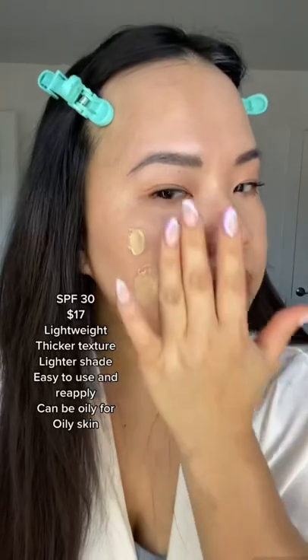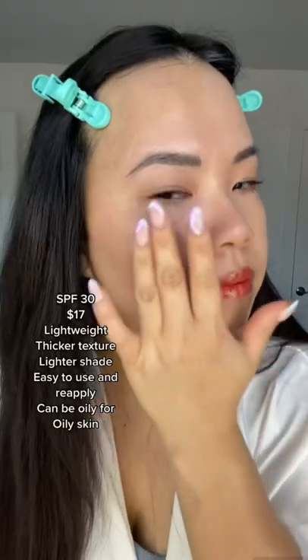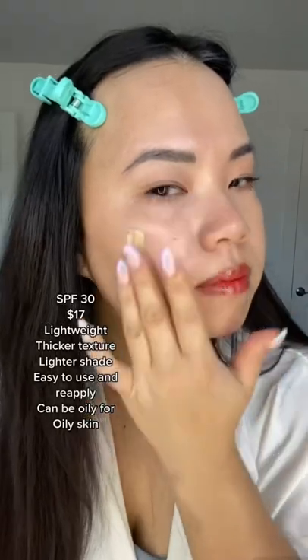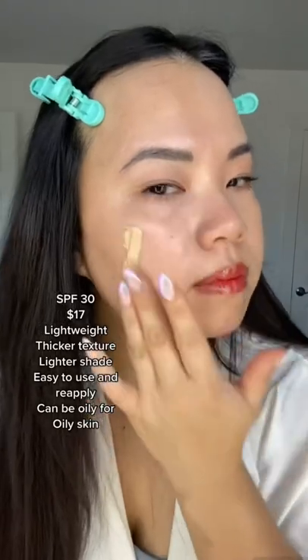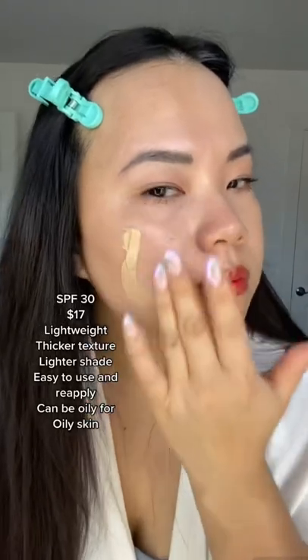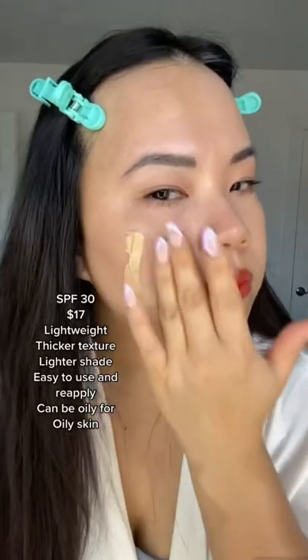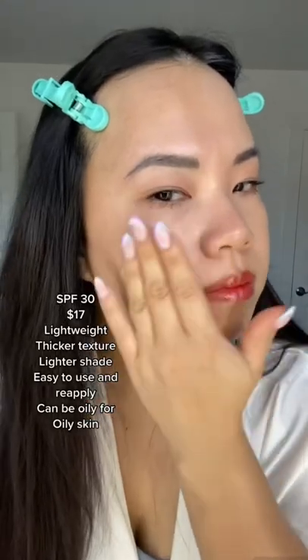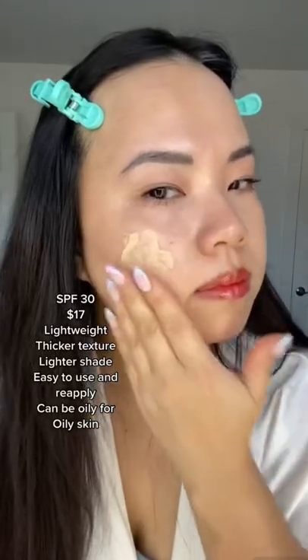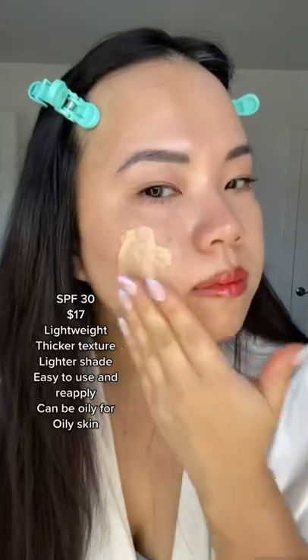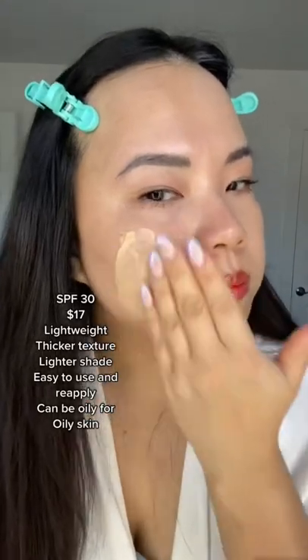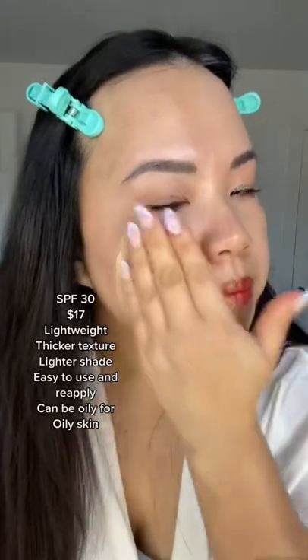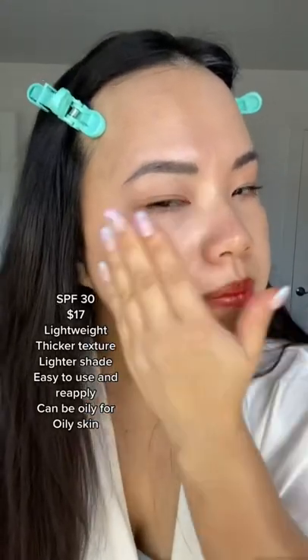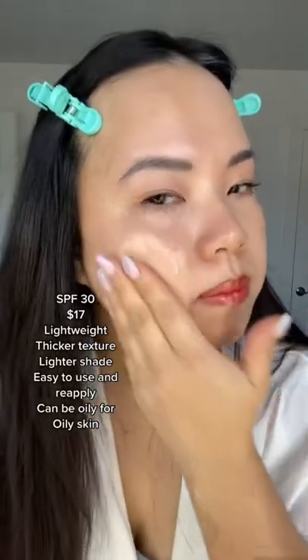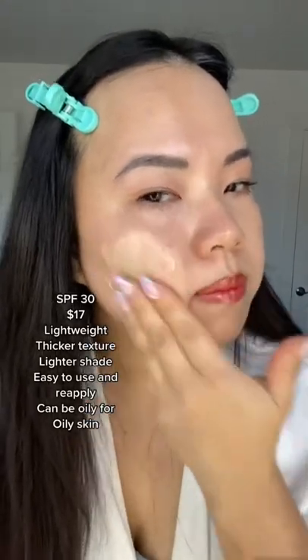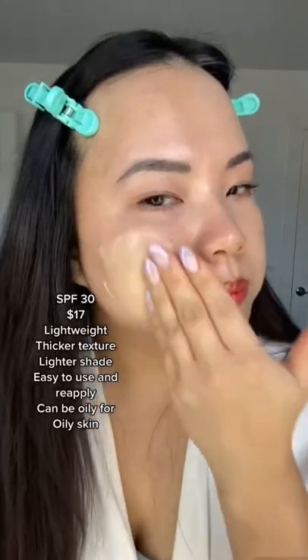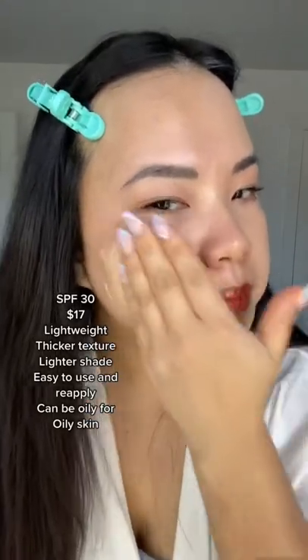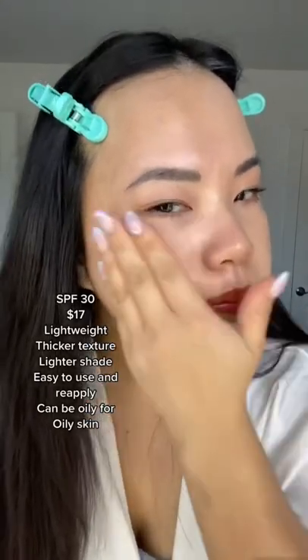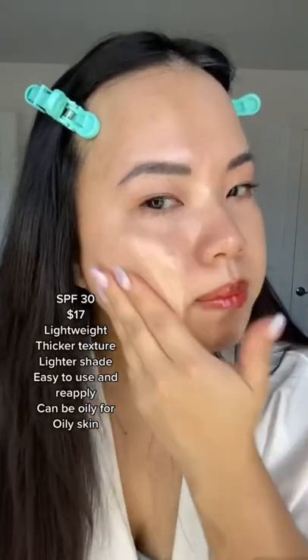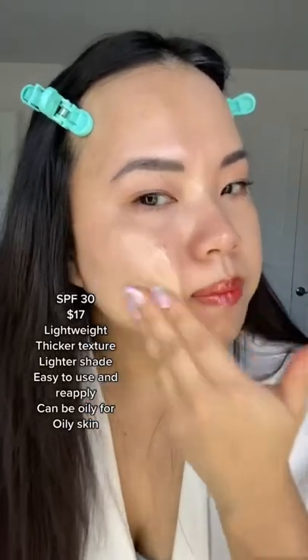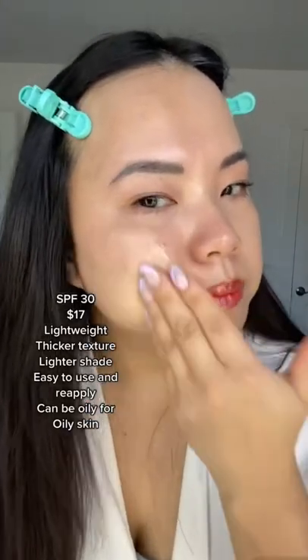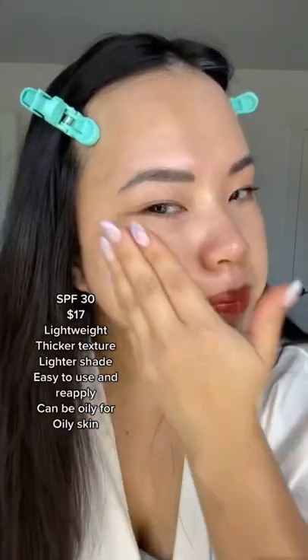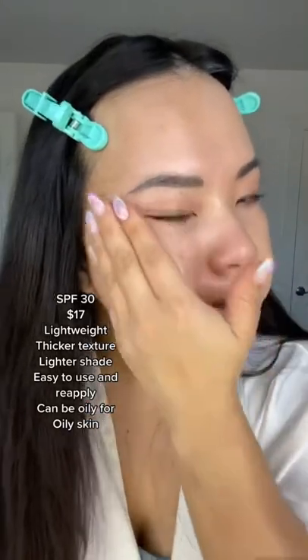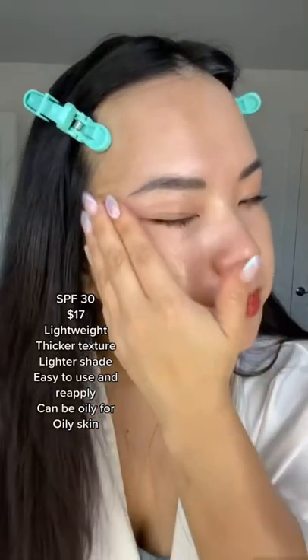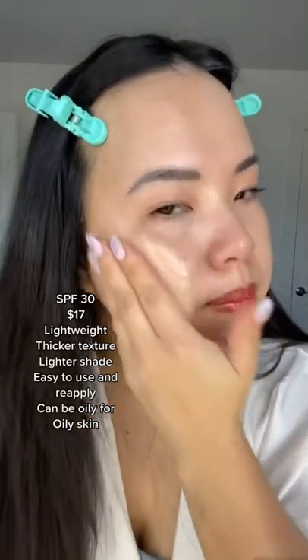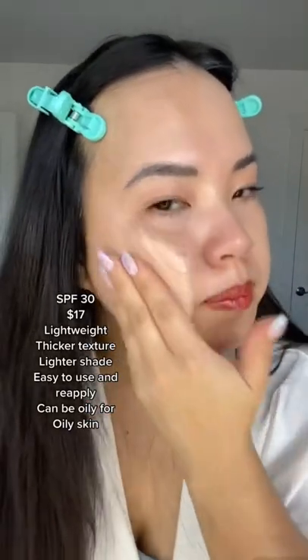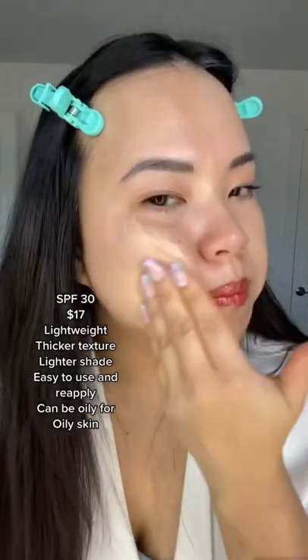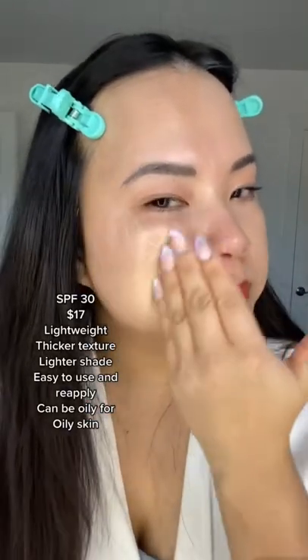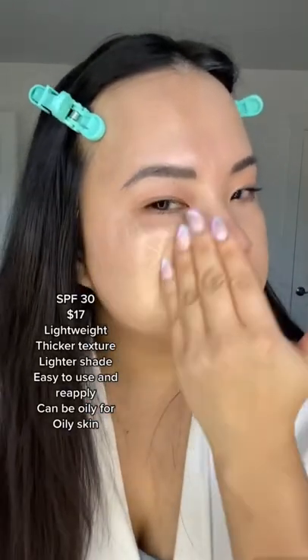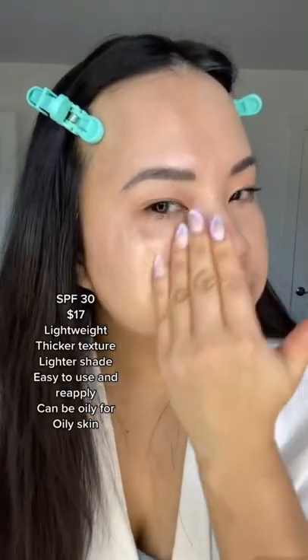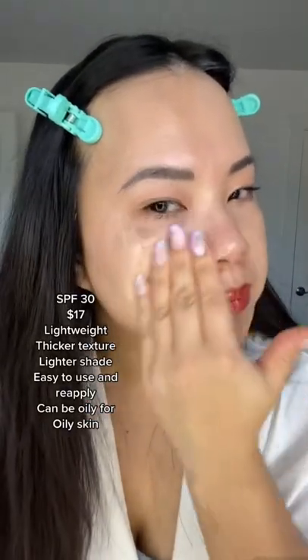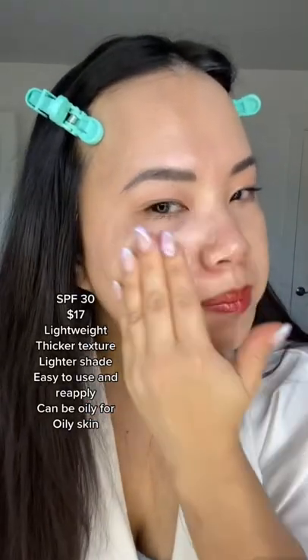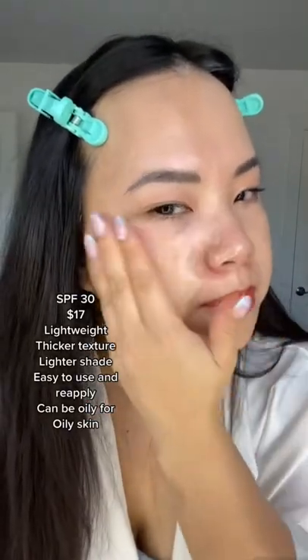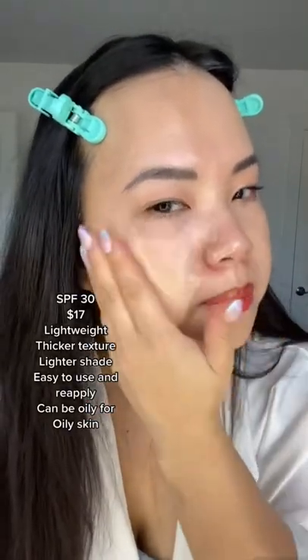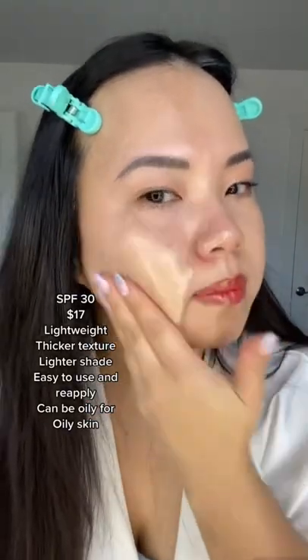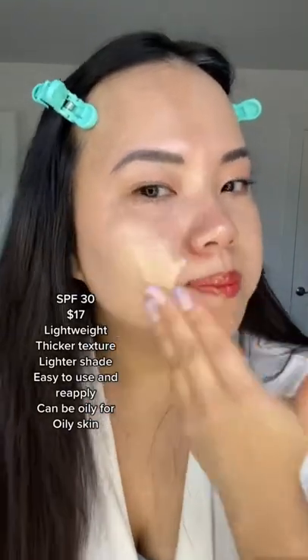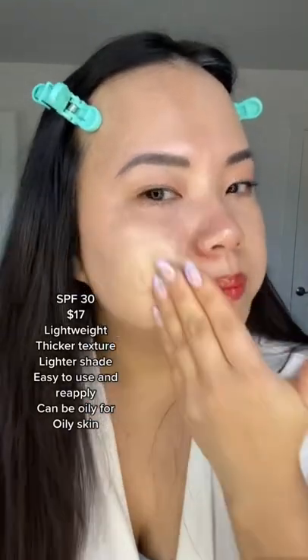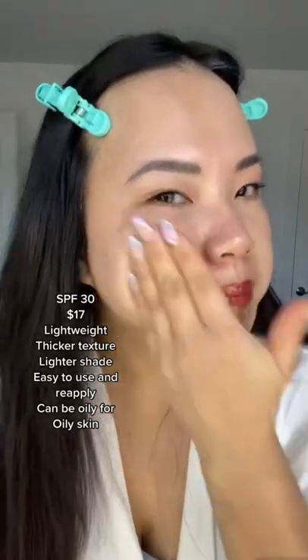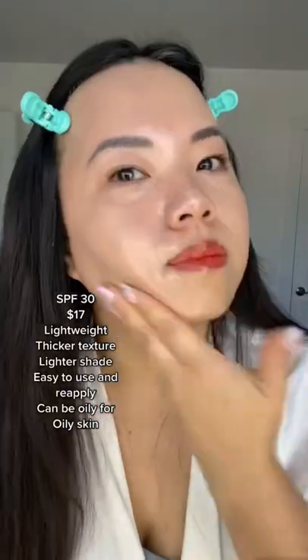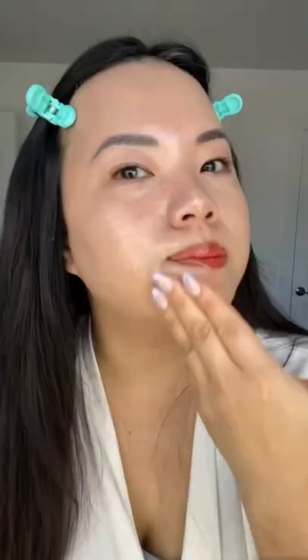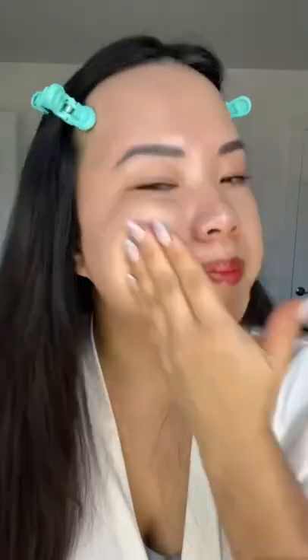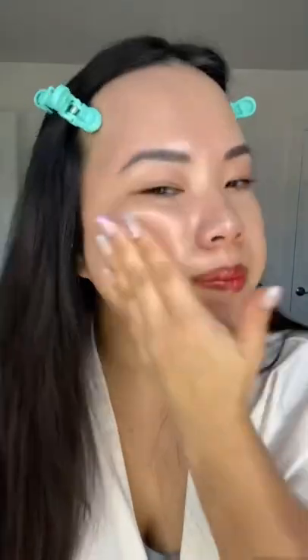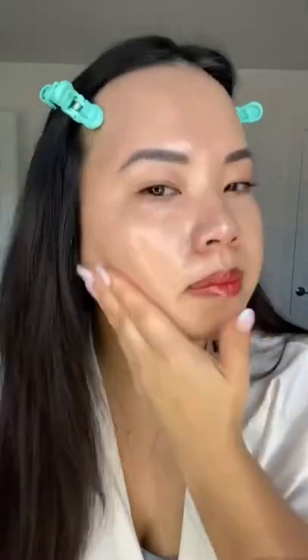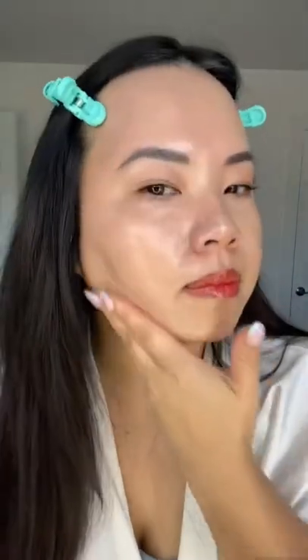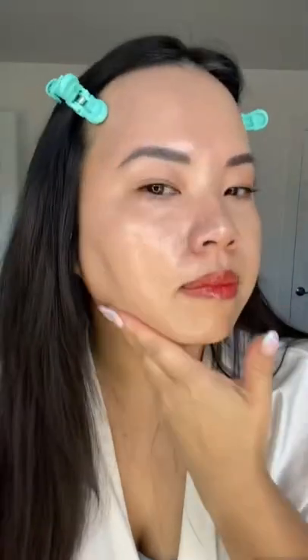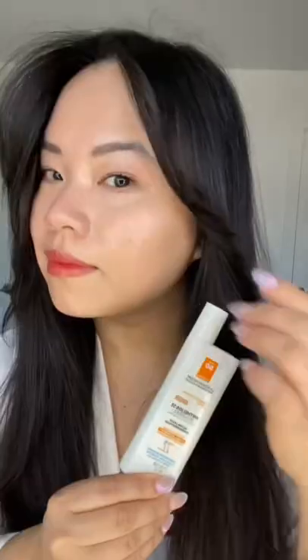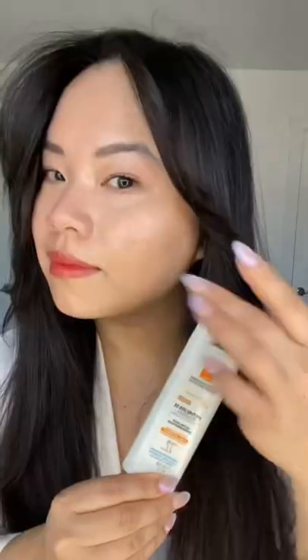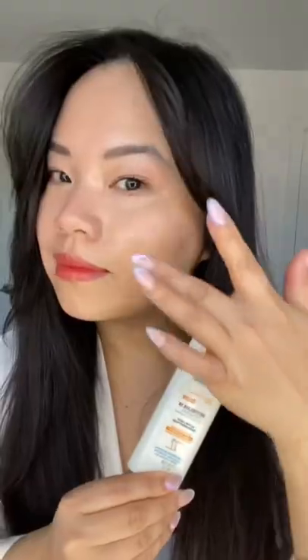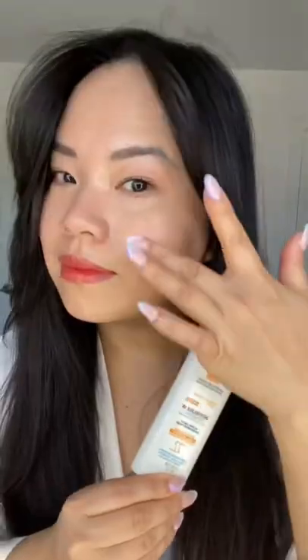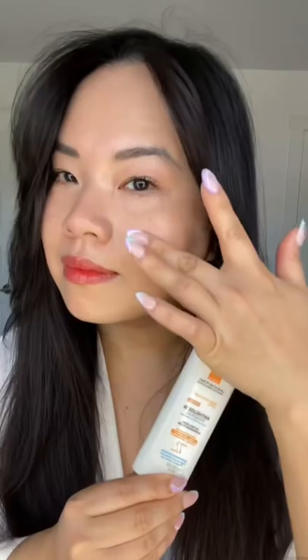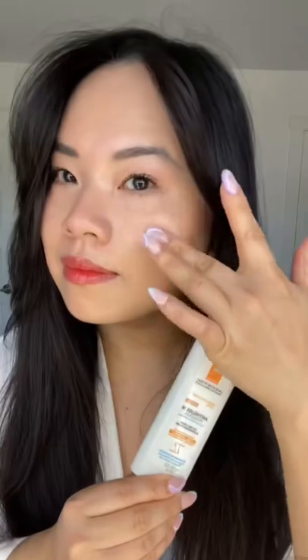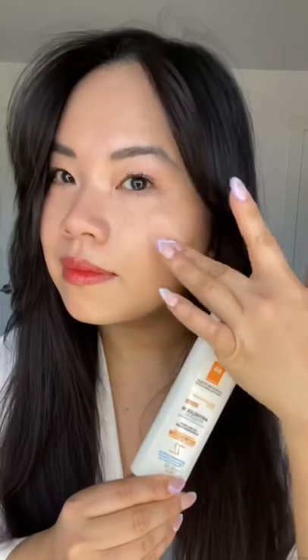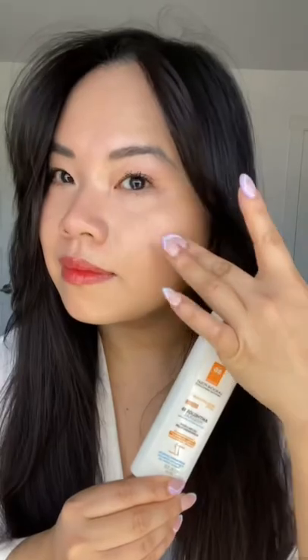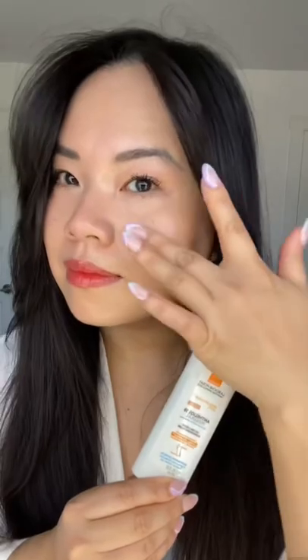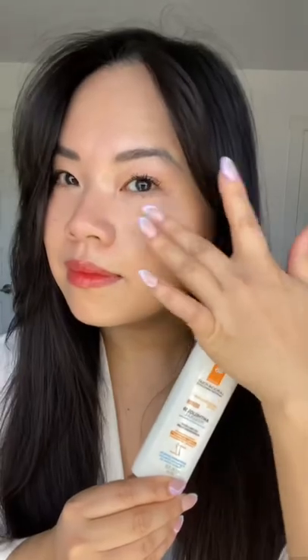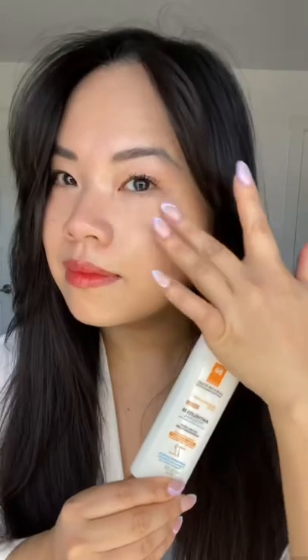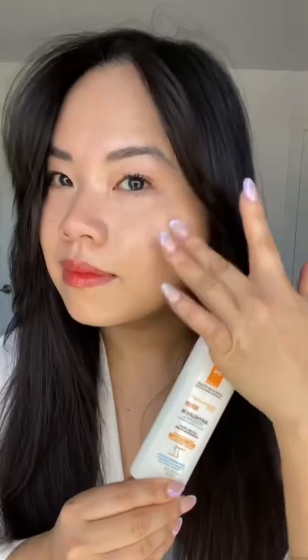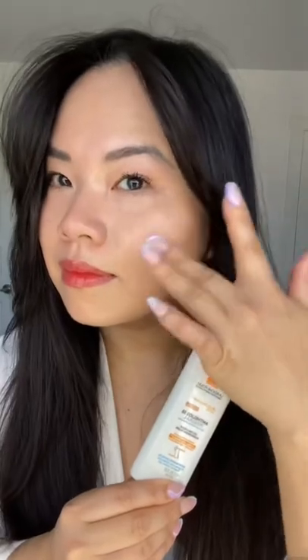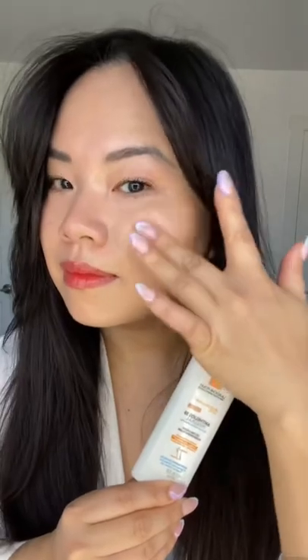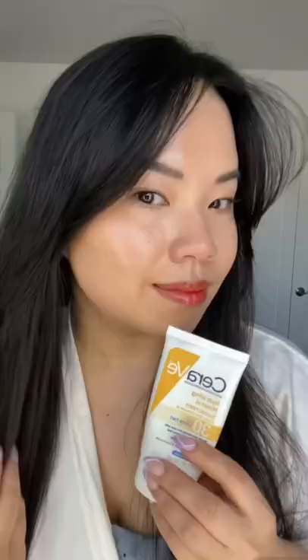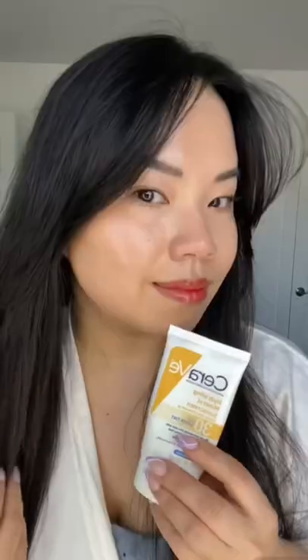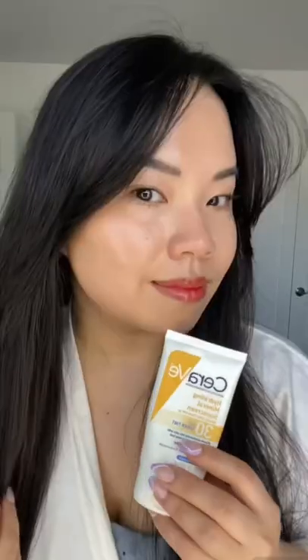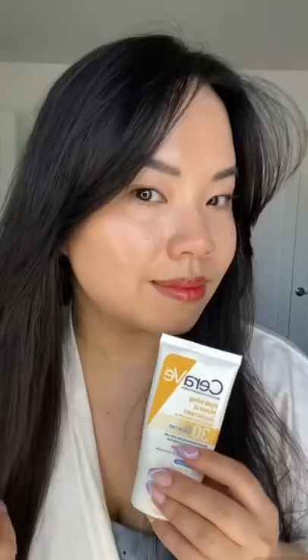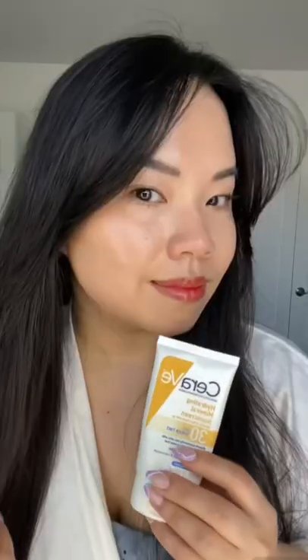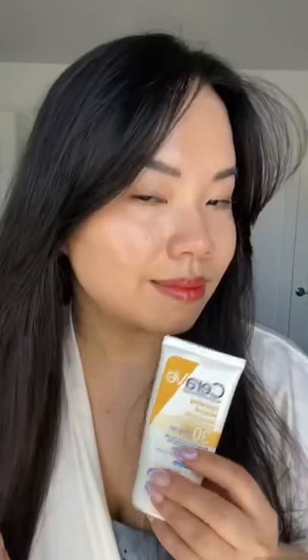Herve's texture is thicker and the color is lighter. Just look at the finish. So pretty. Let me see that glow.